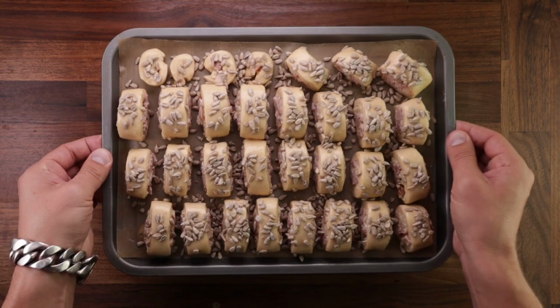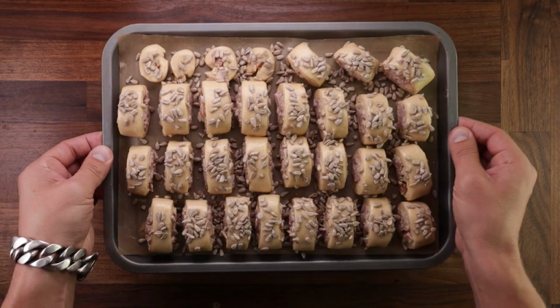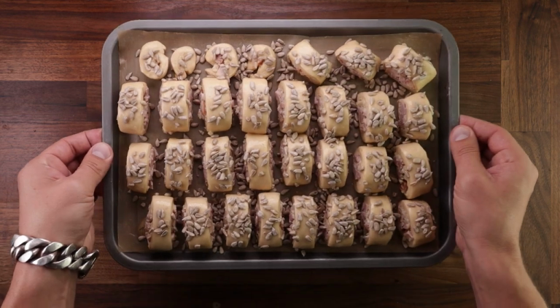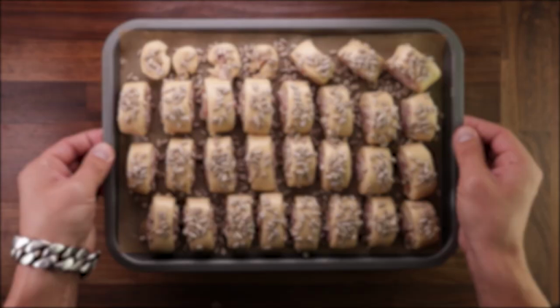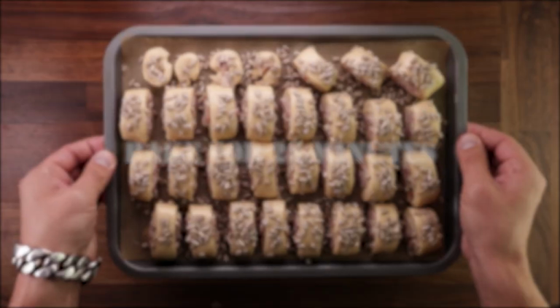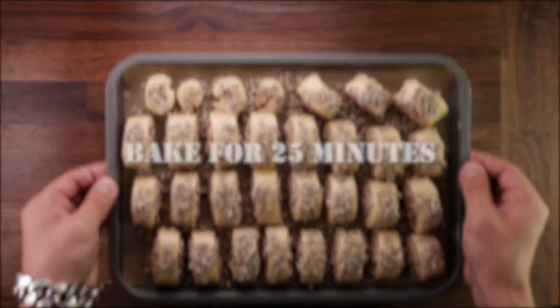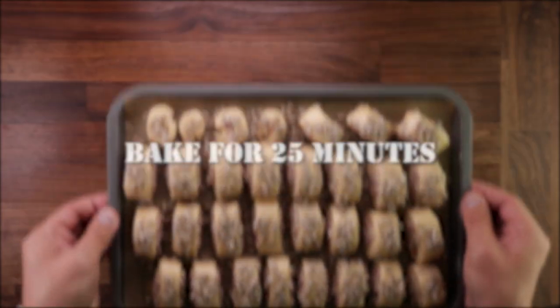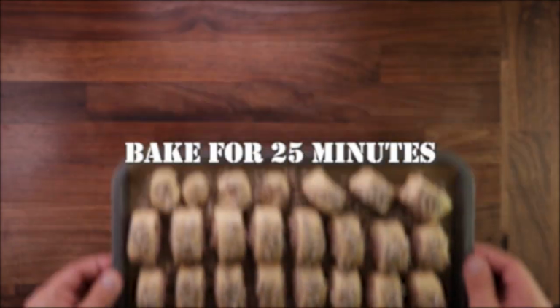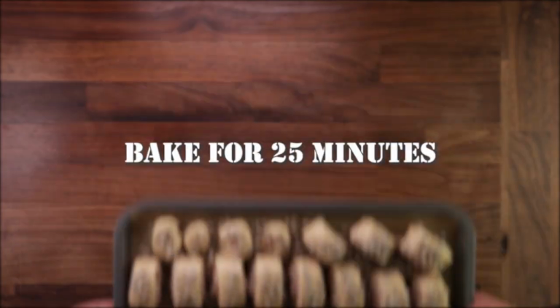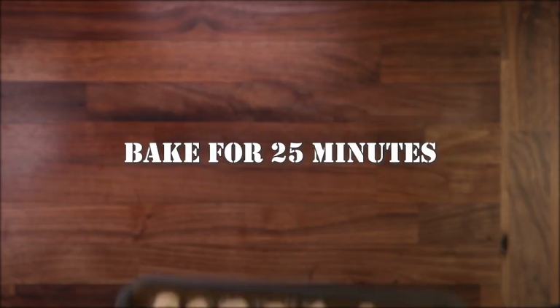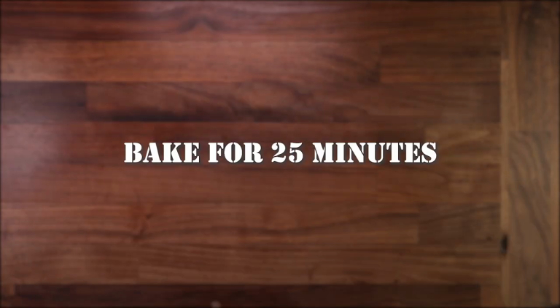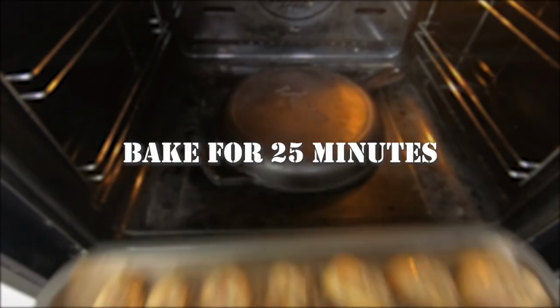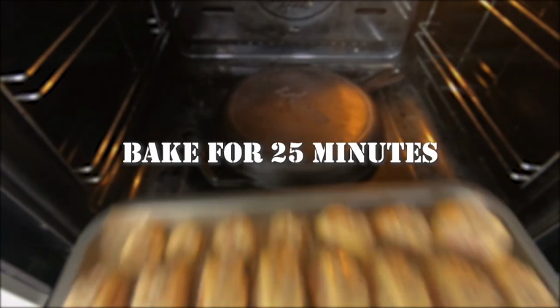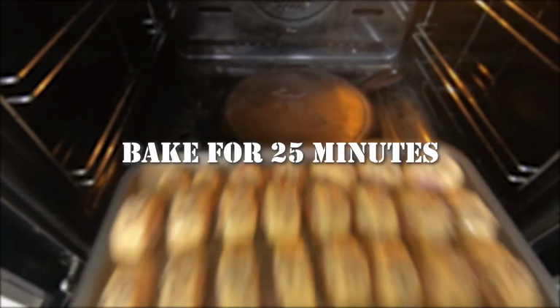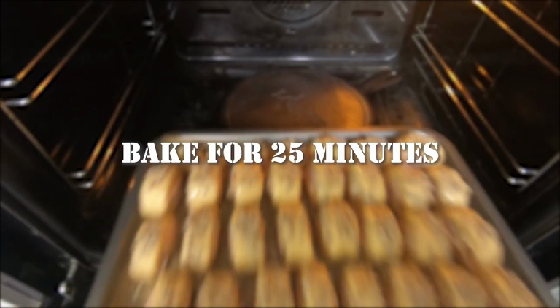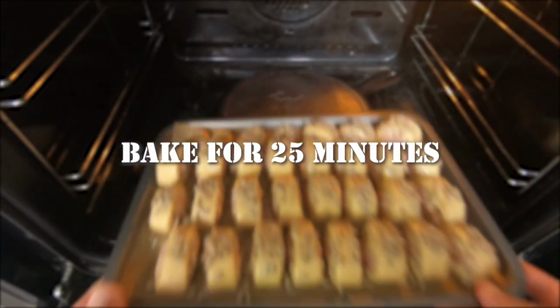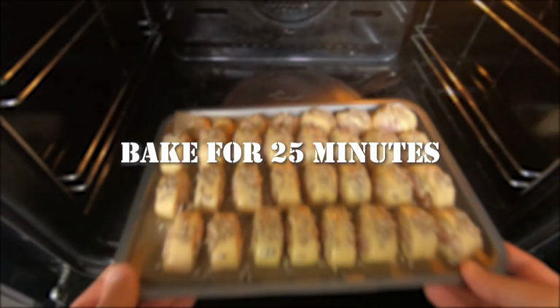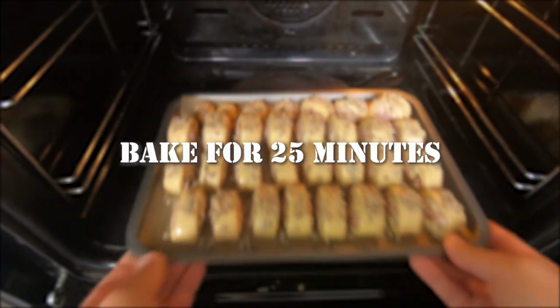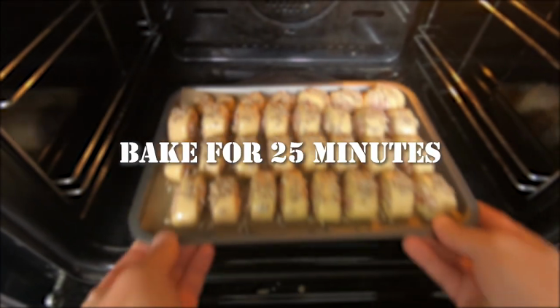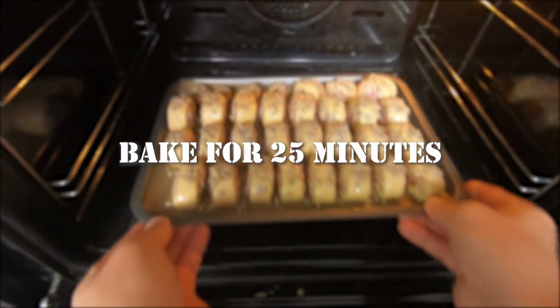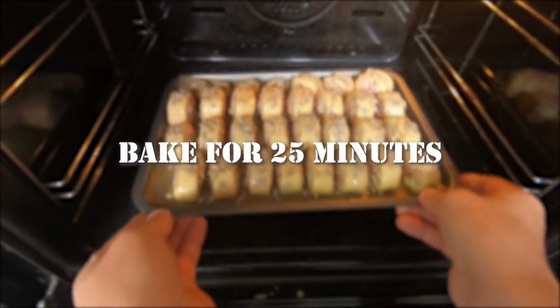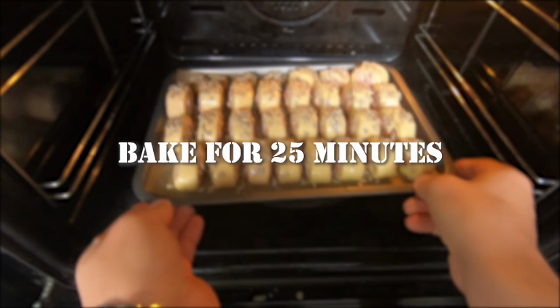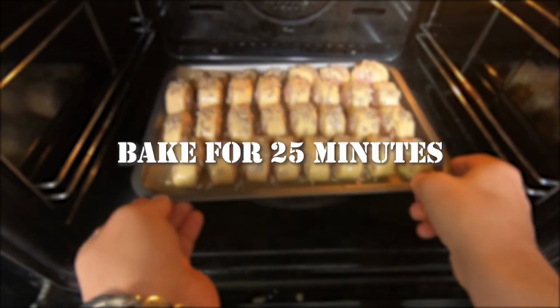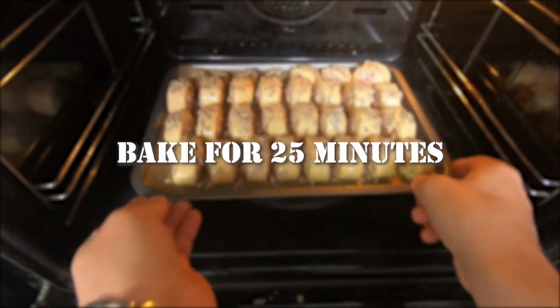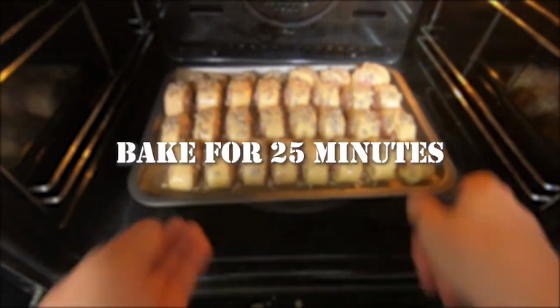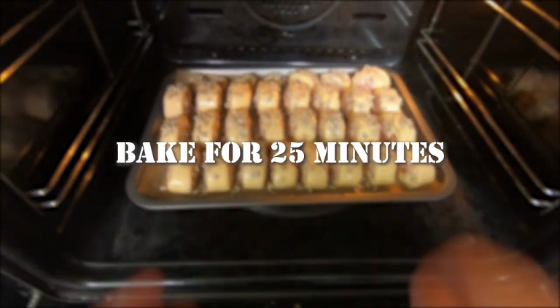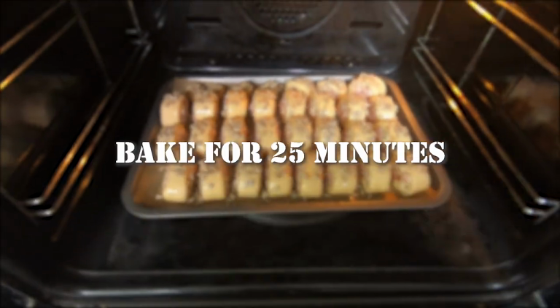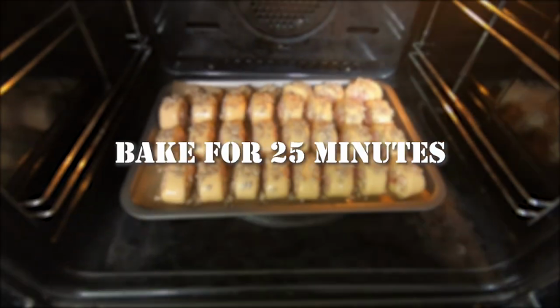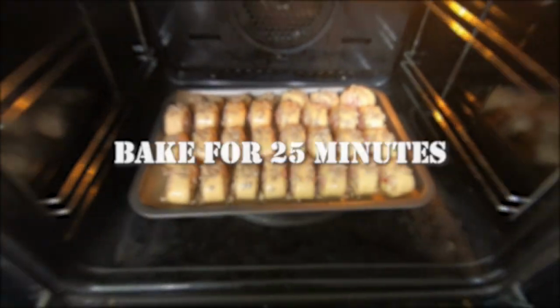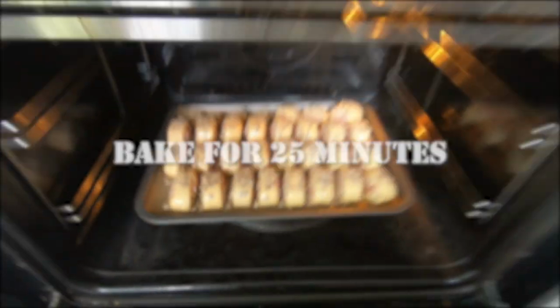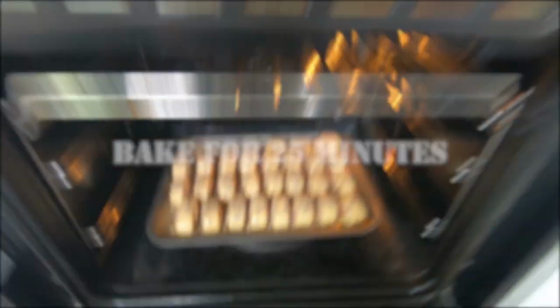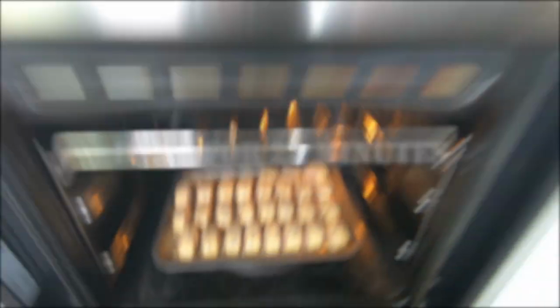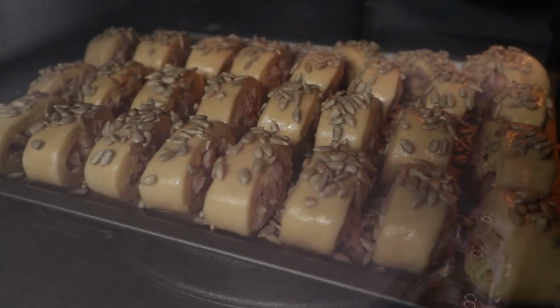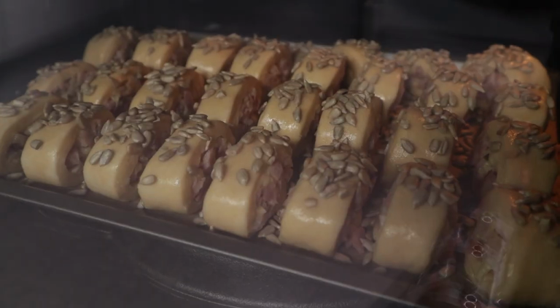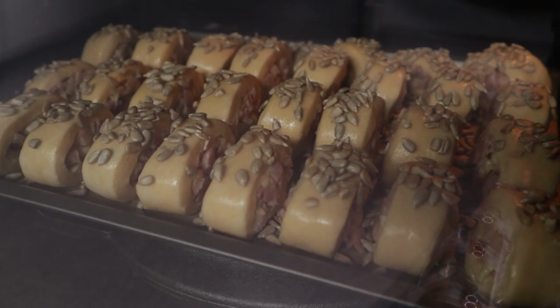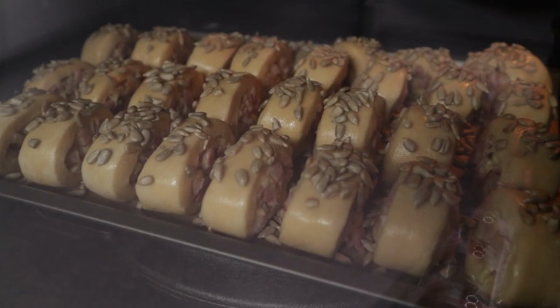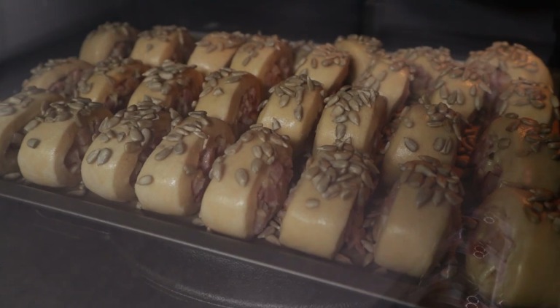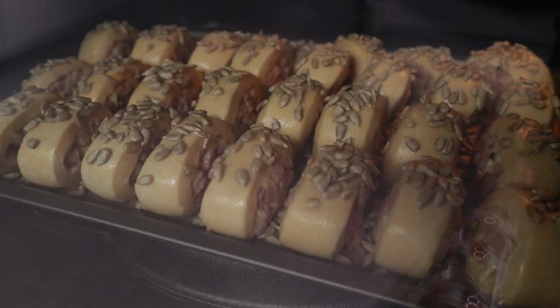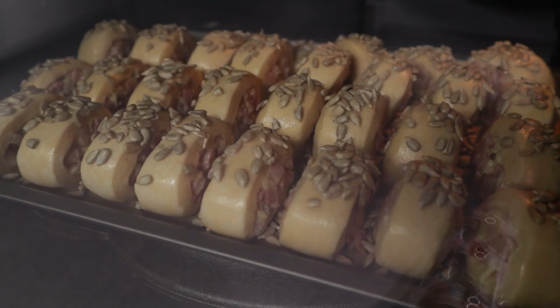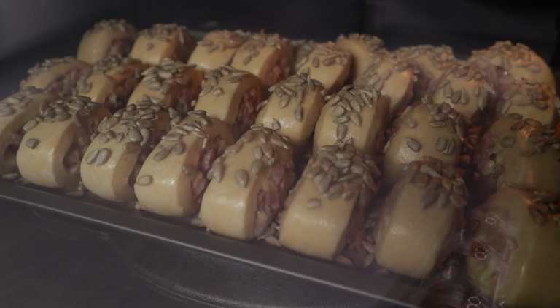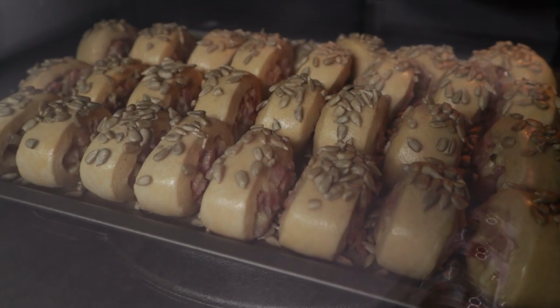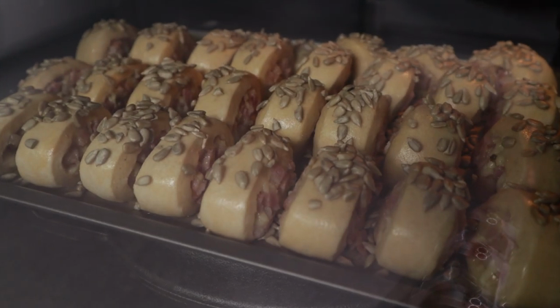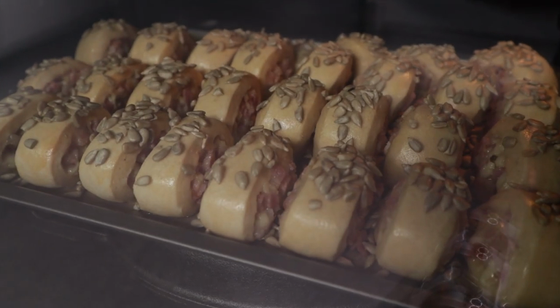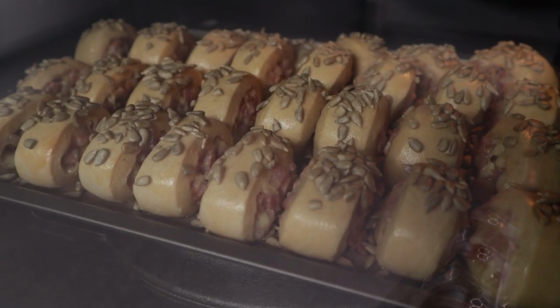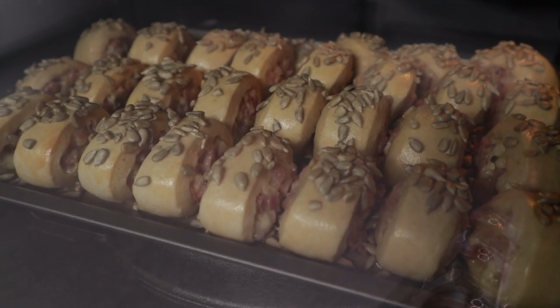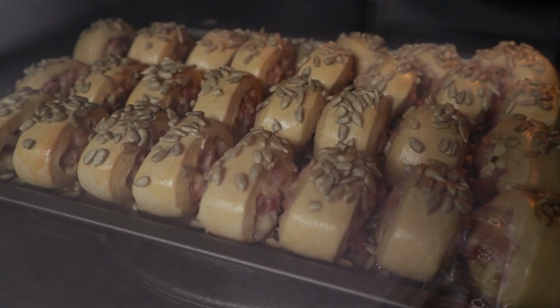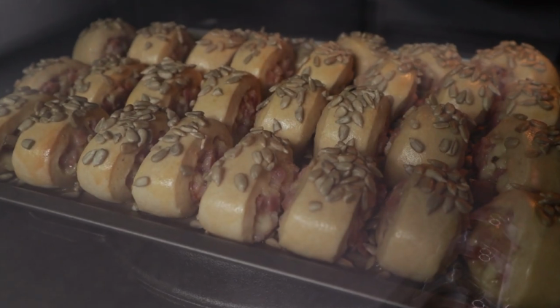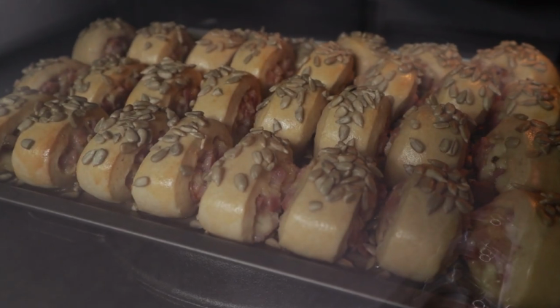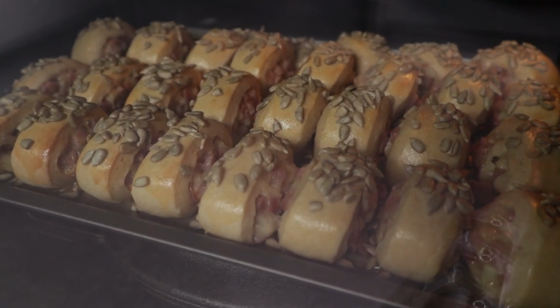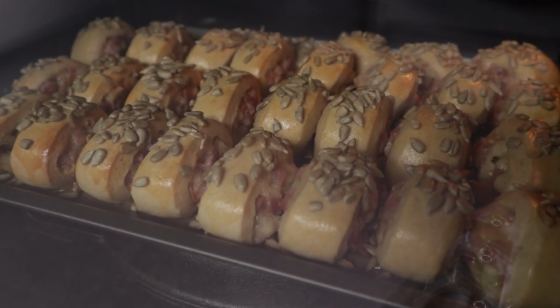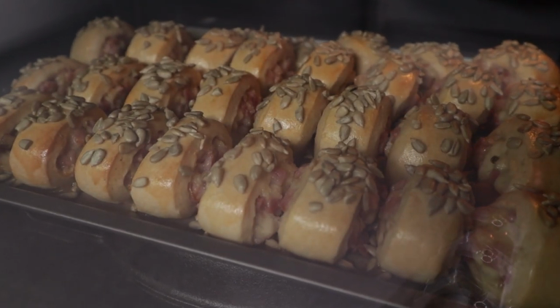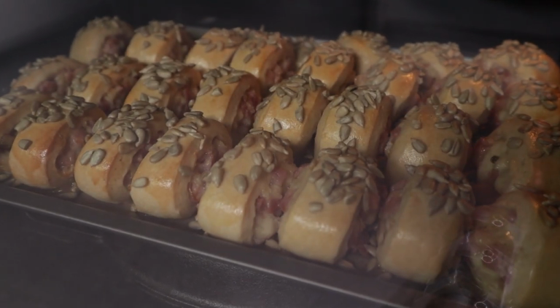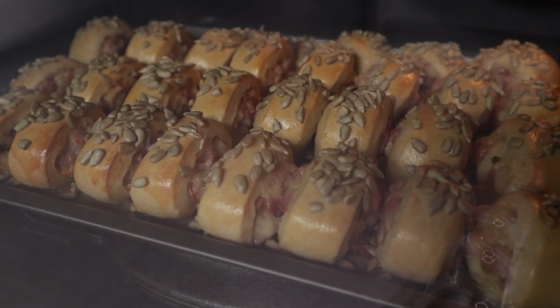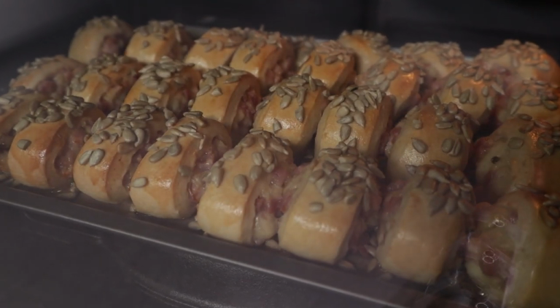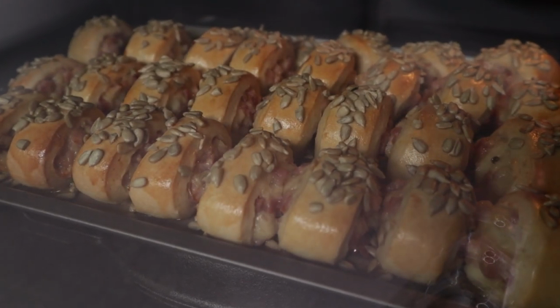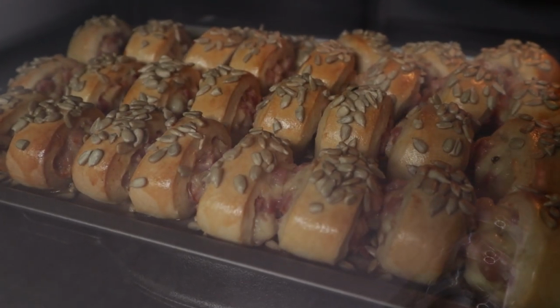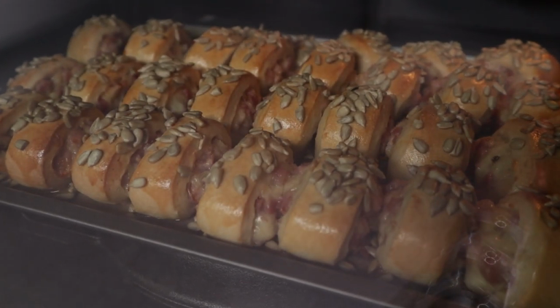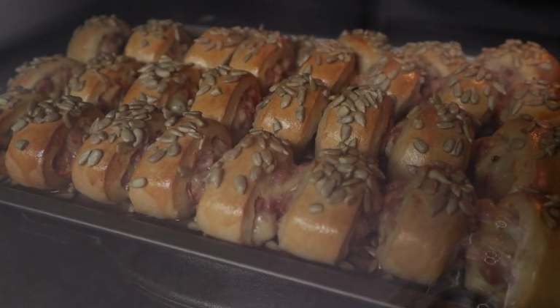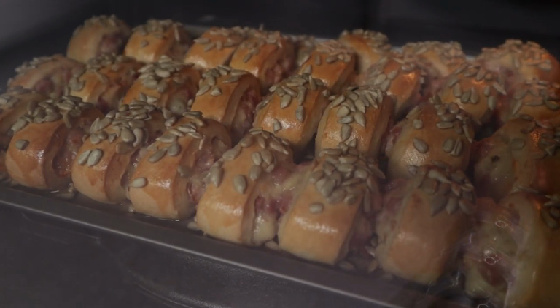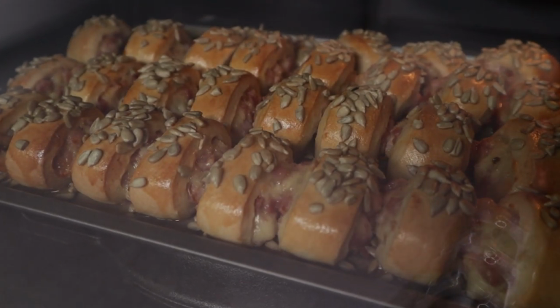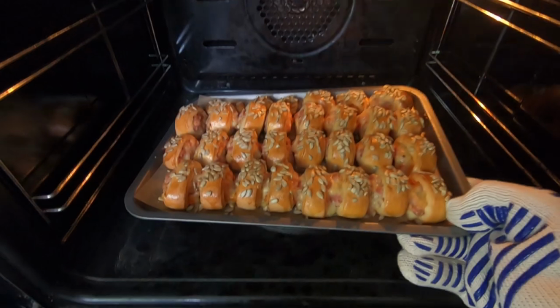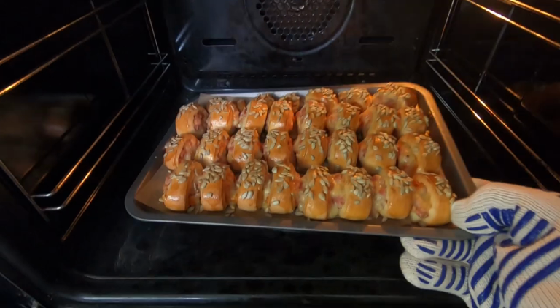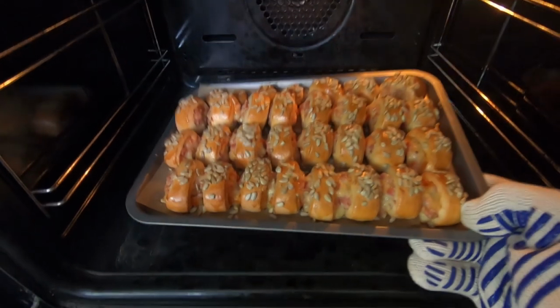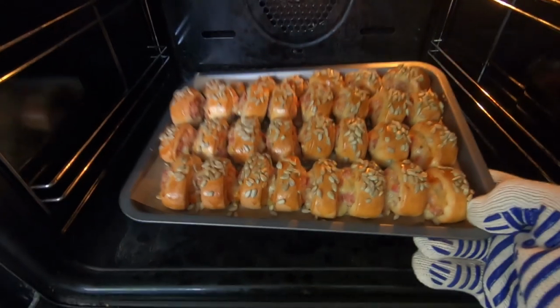Let's get them in the oven now. They'll take around 25 minutes or so. And once they're golden brown and puffed up, they're ready.